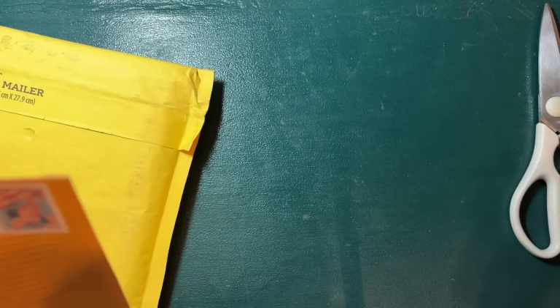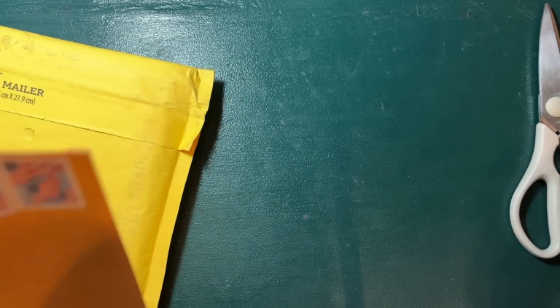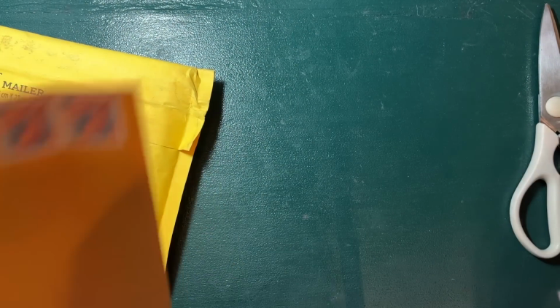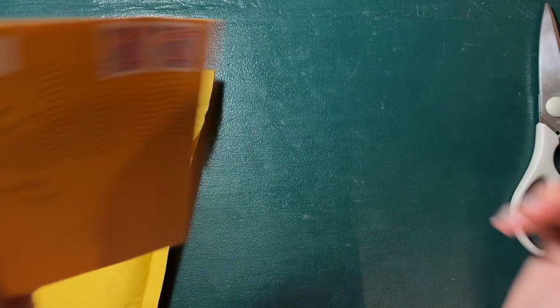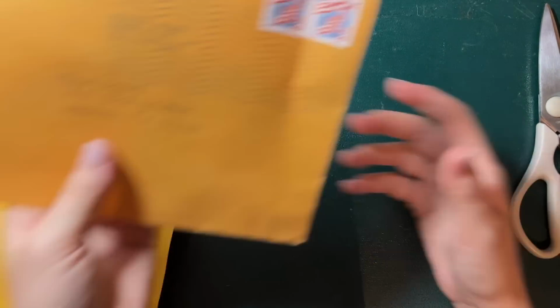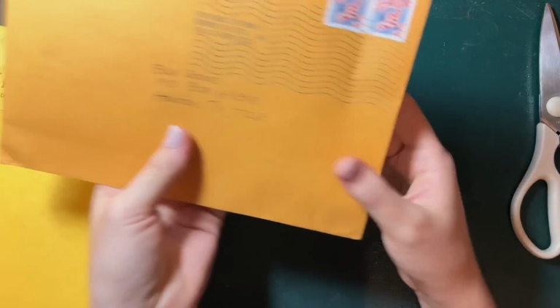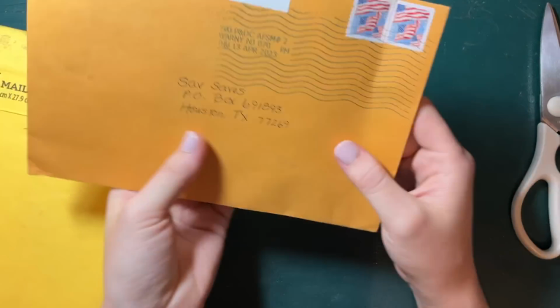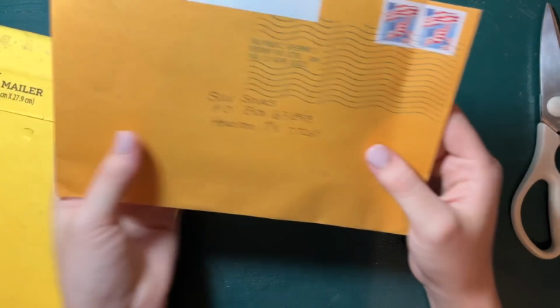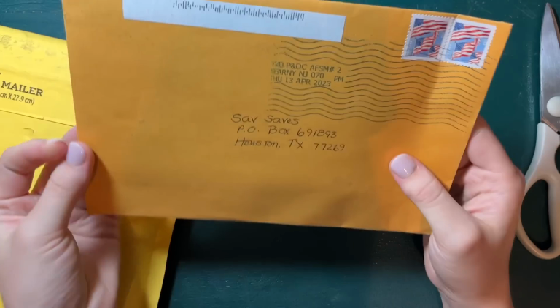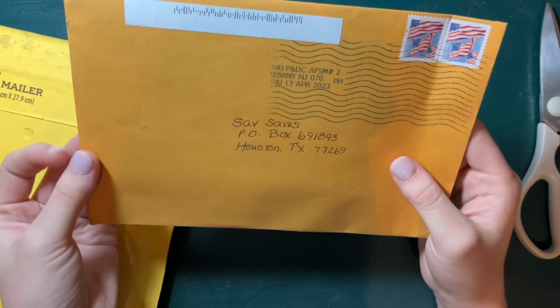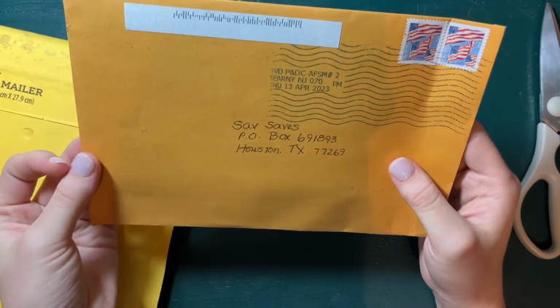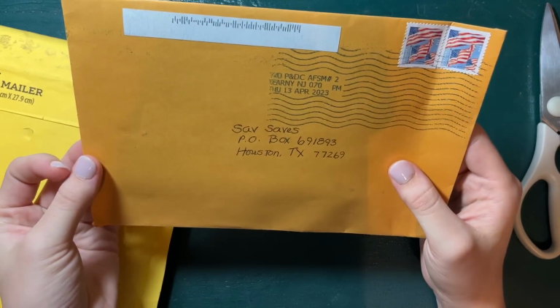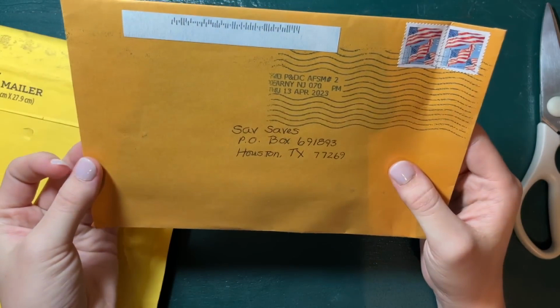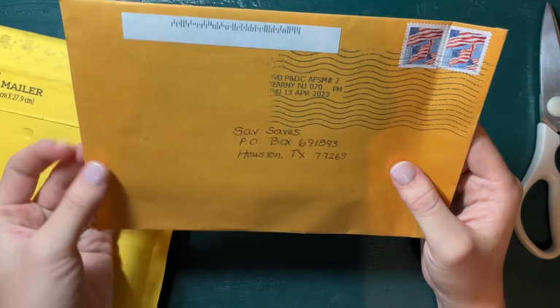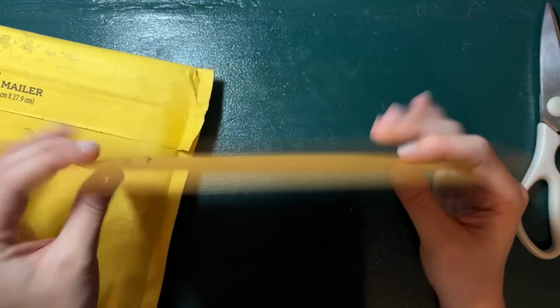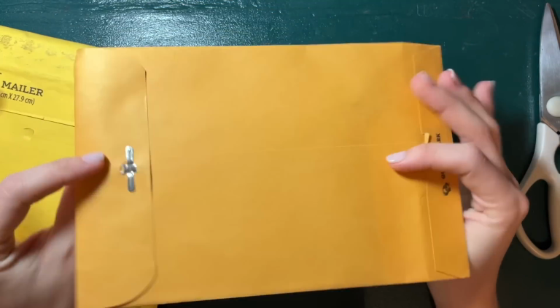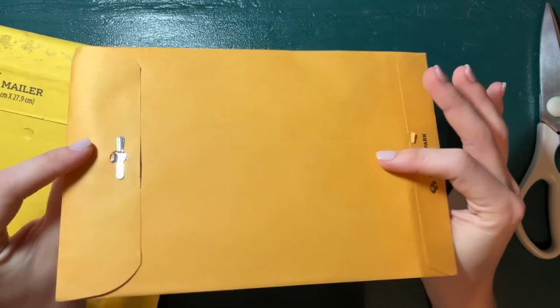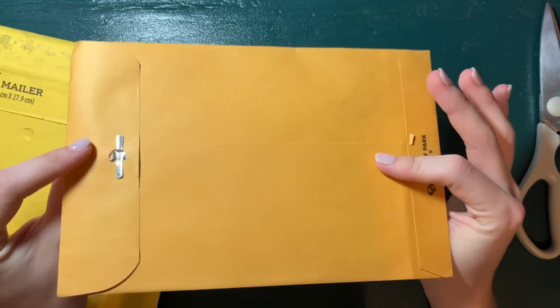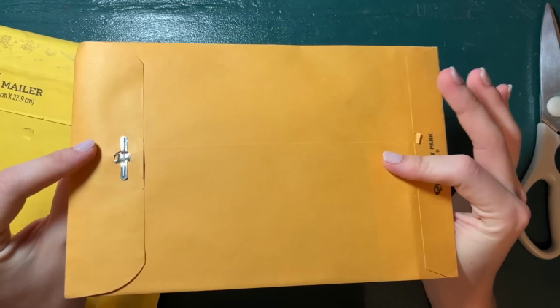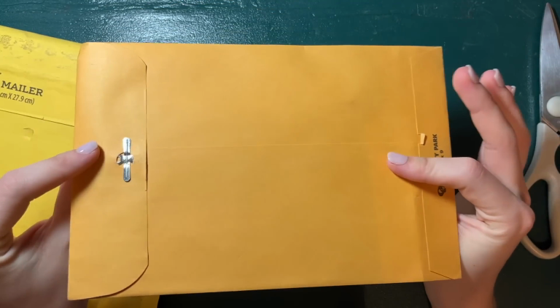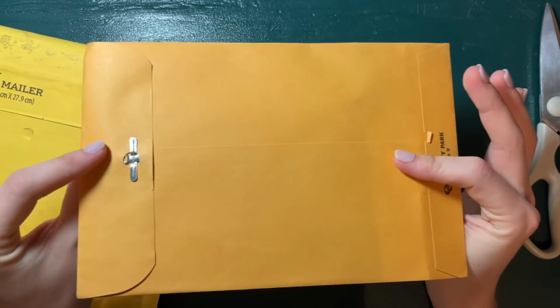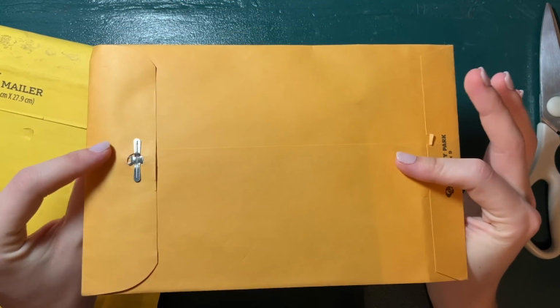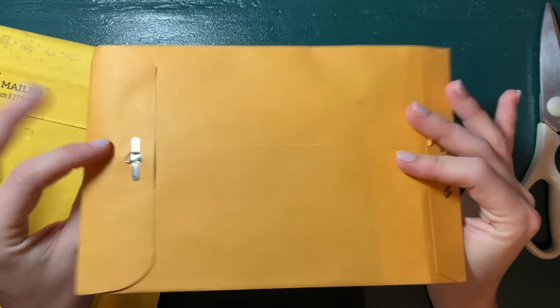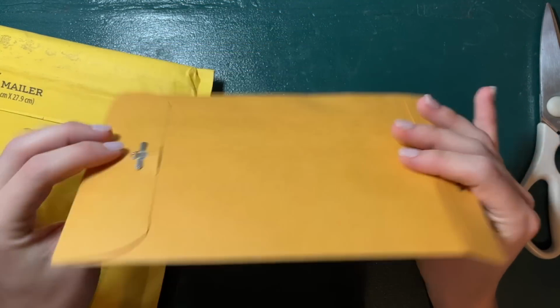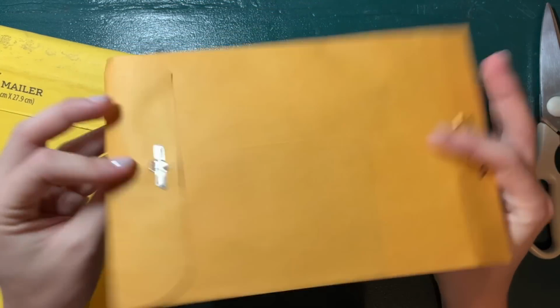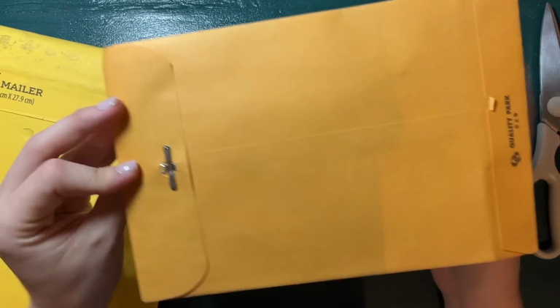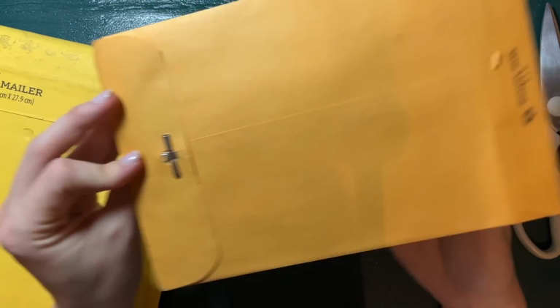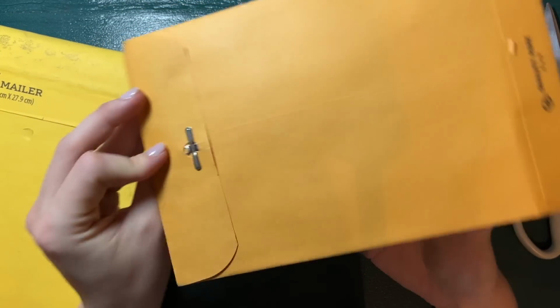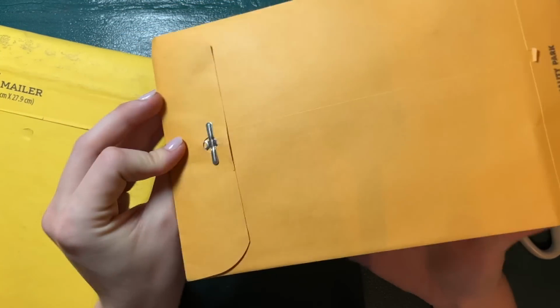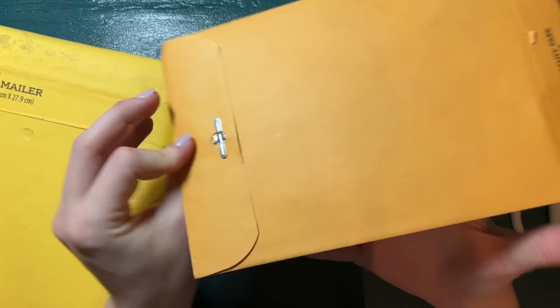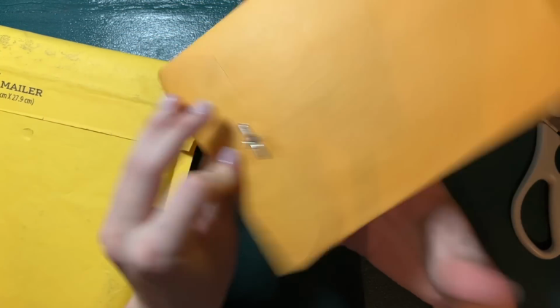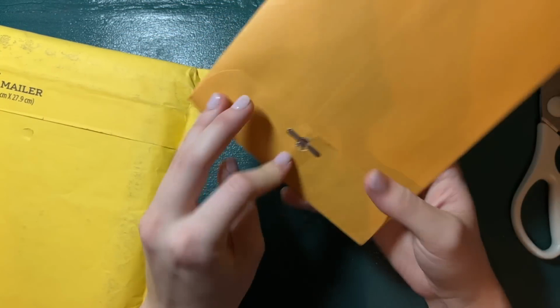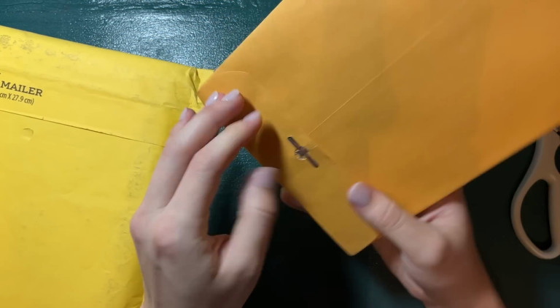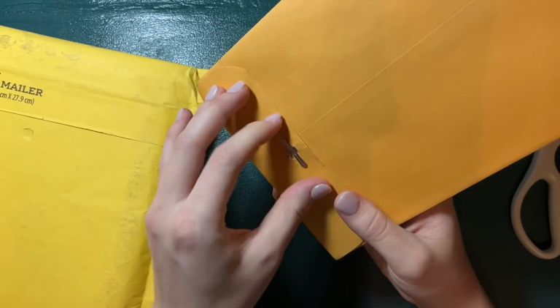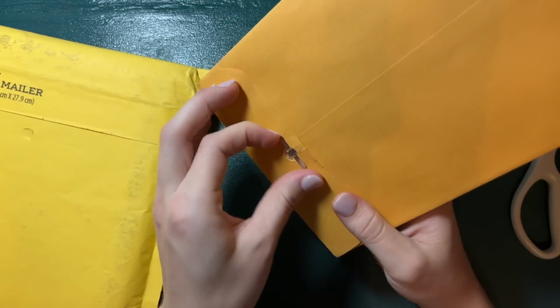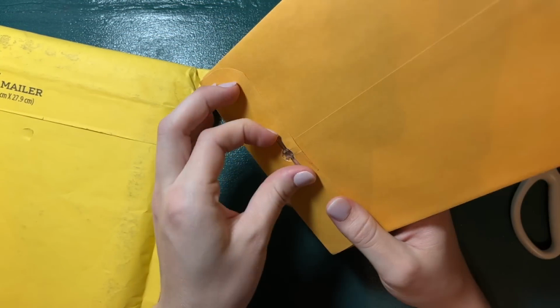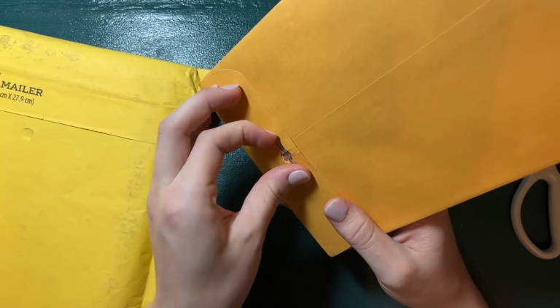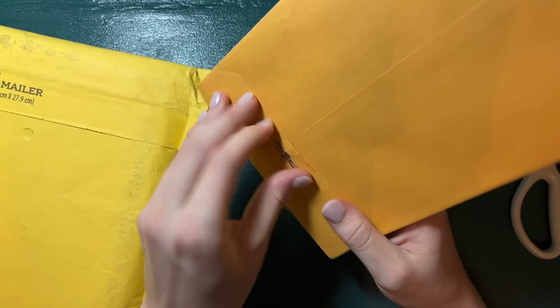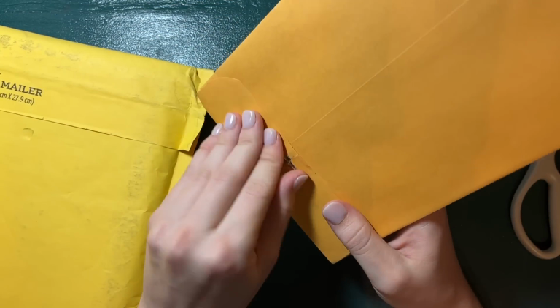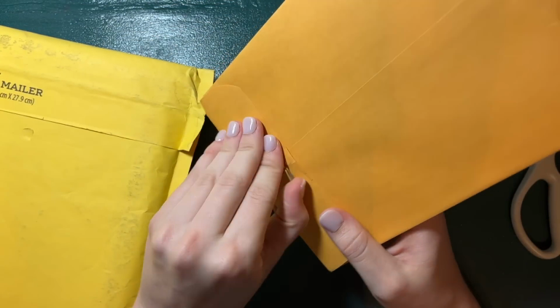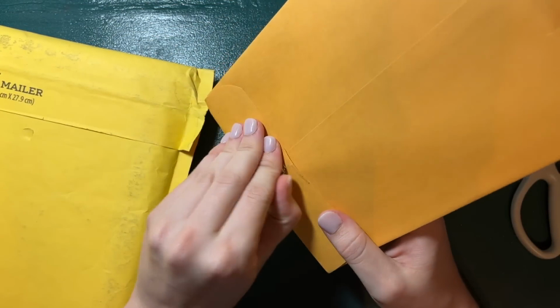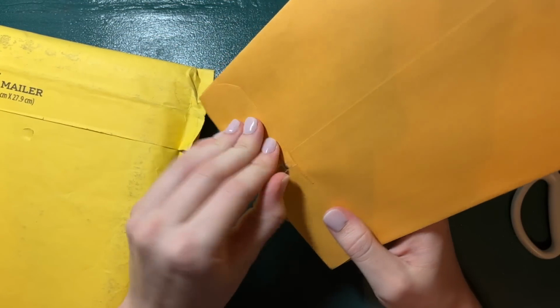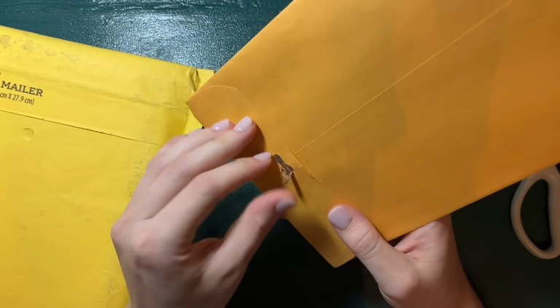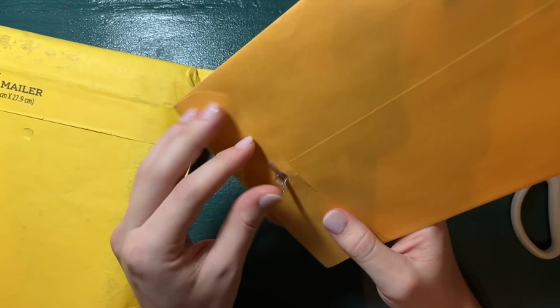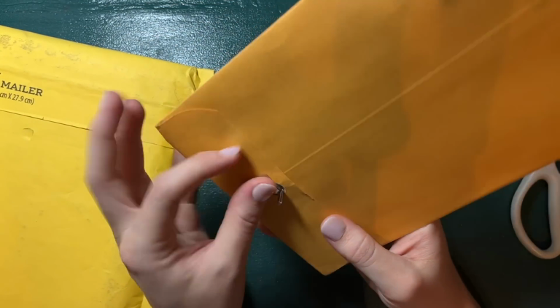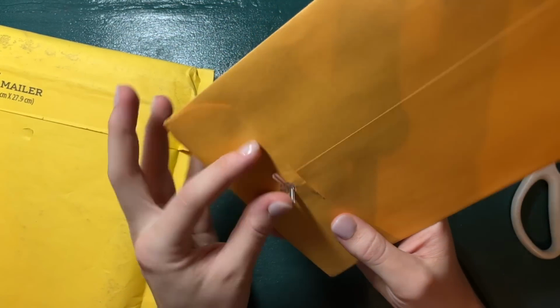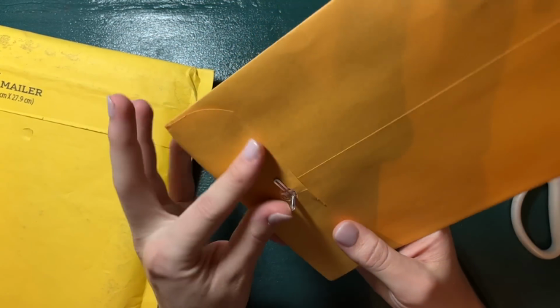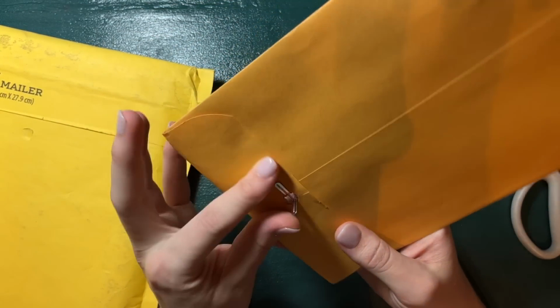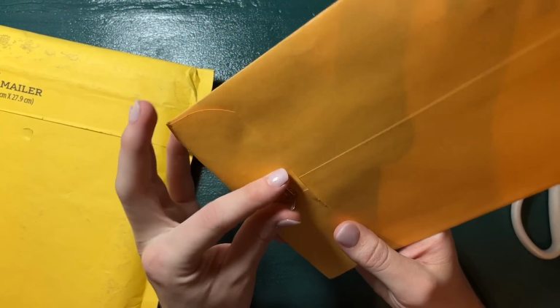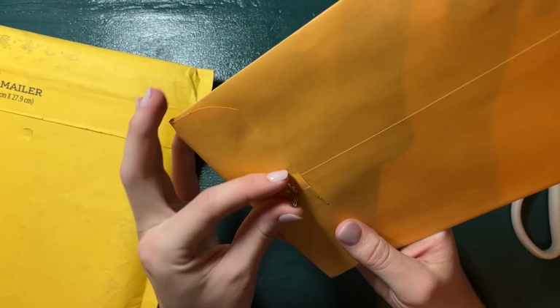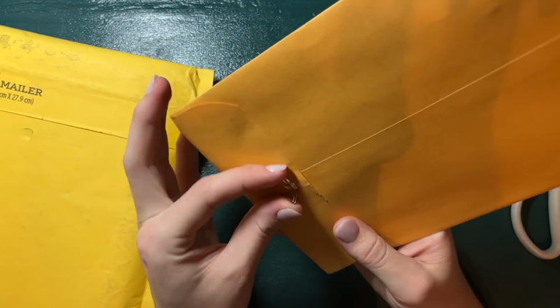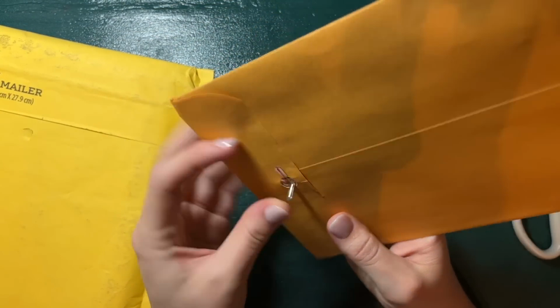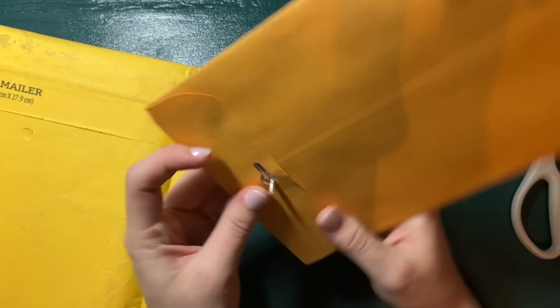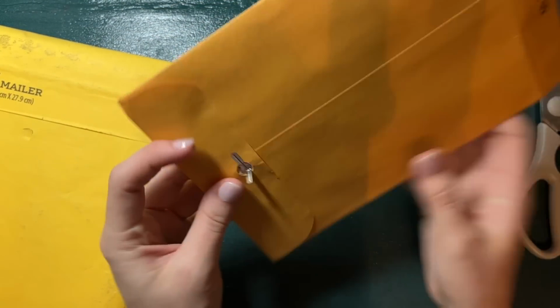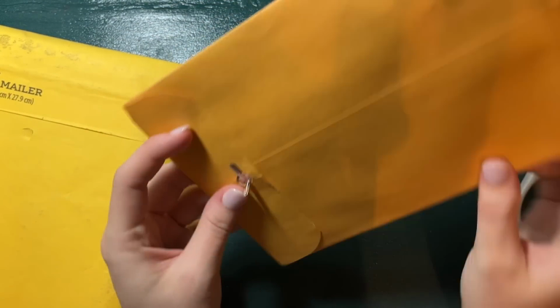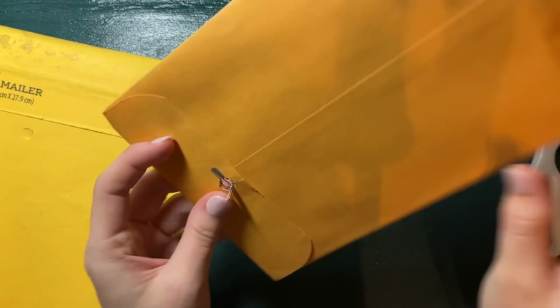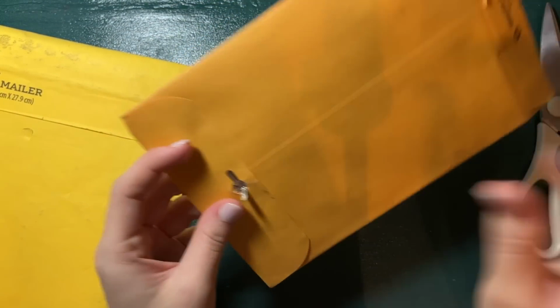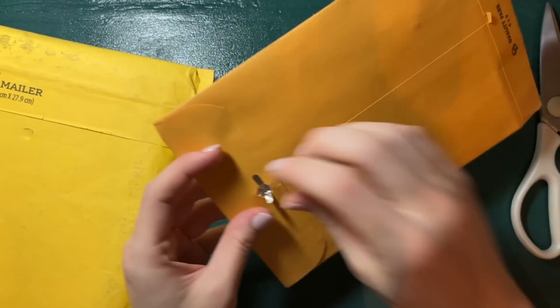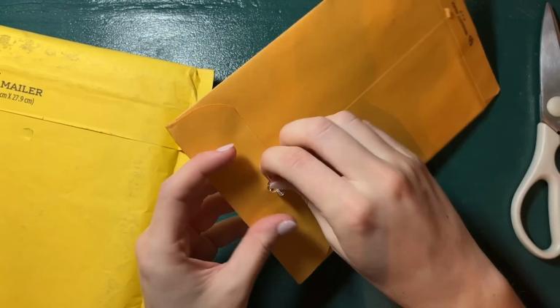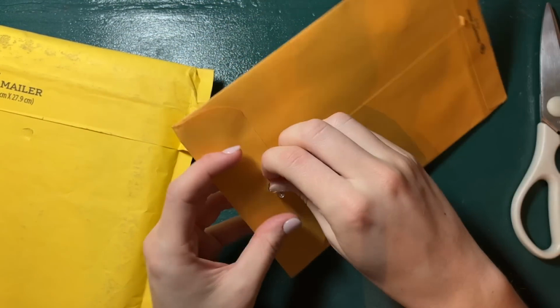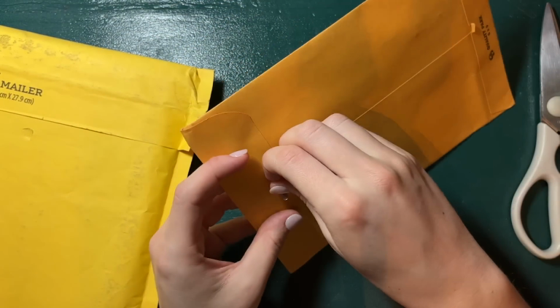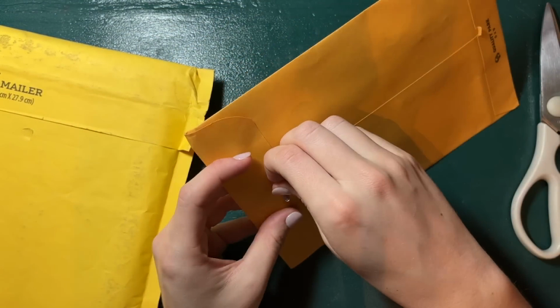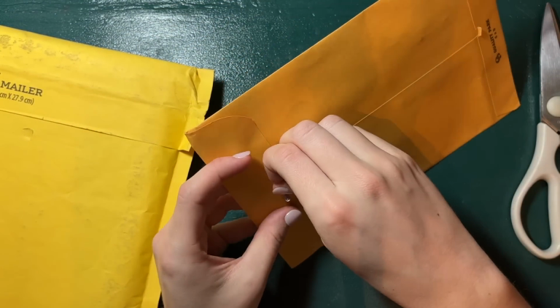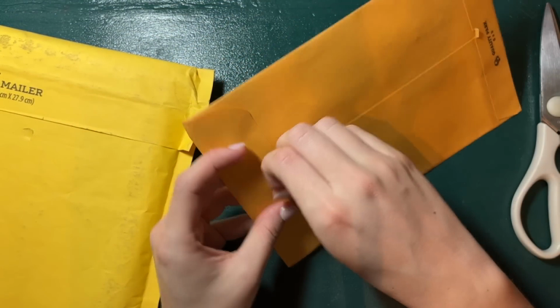This next one has no return address, so I don't know who this is from.